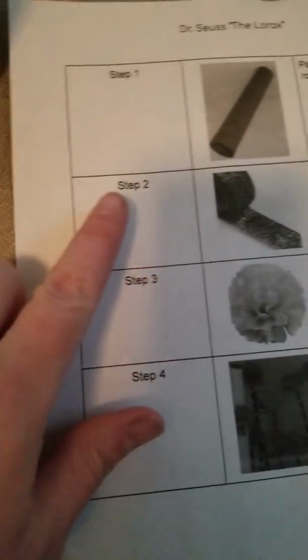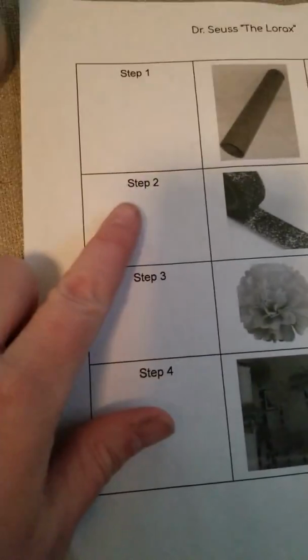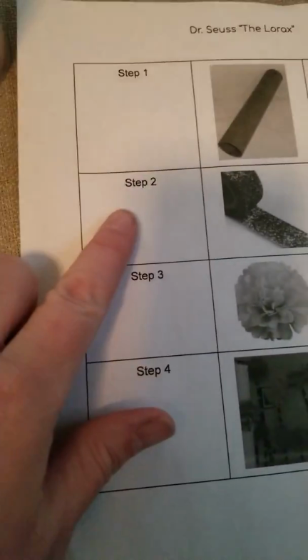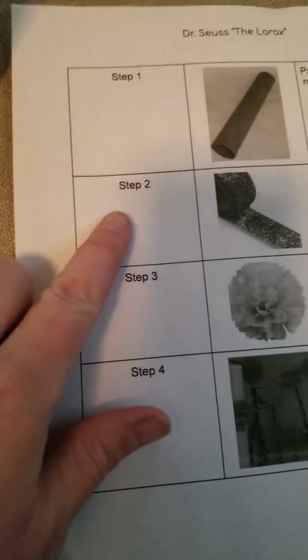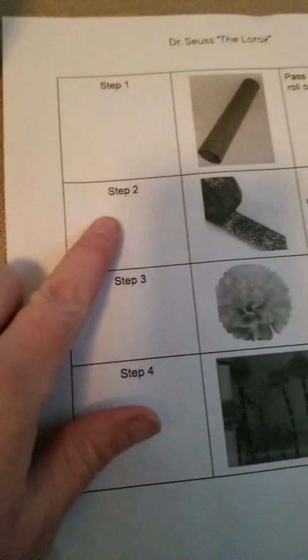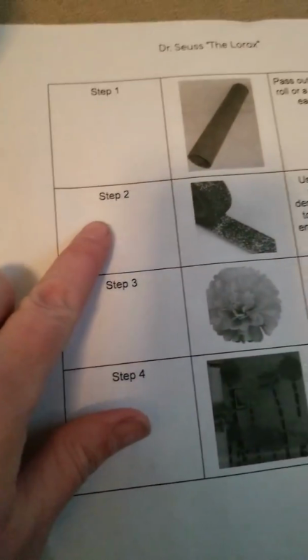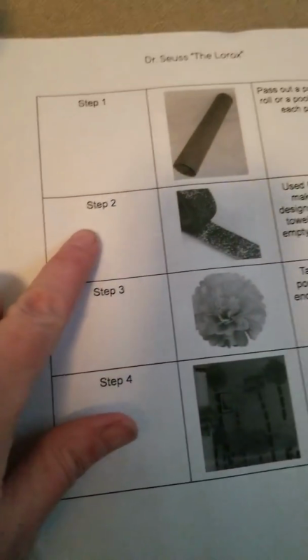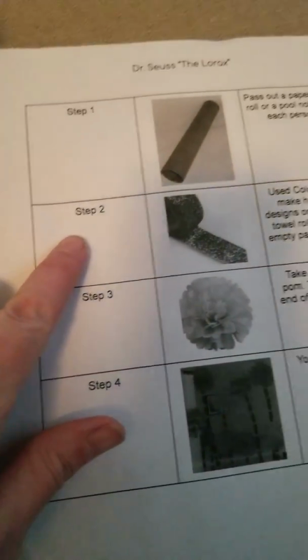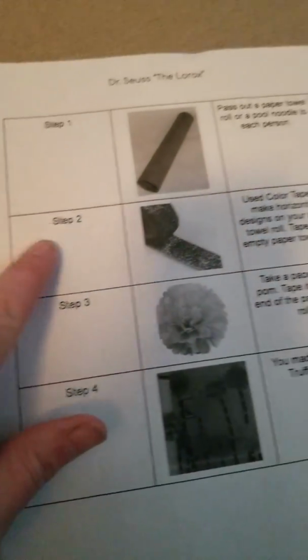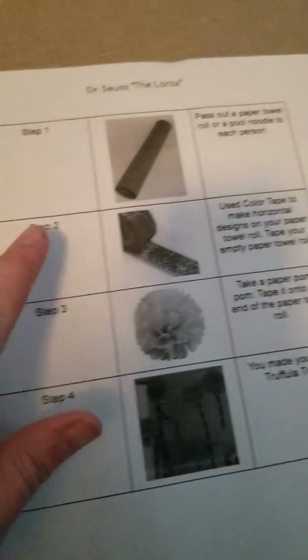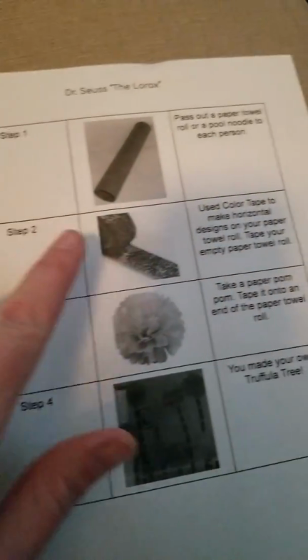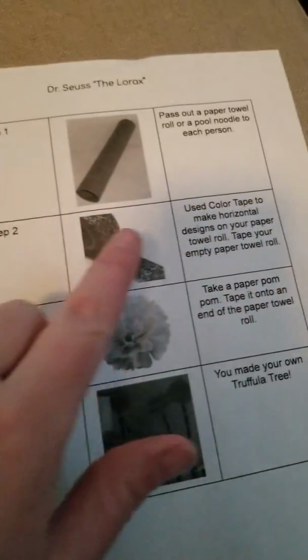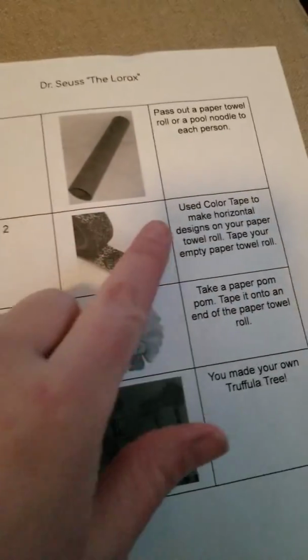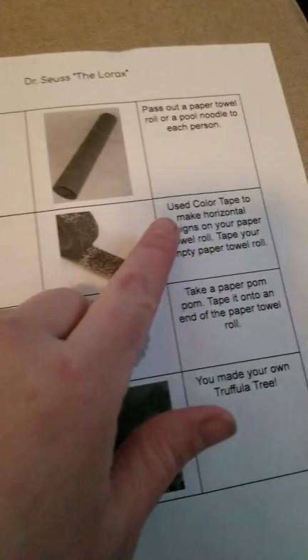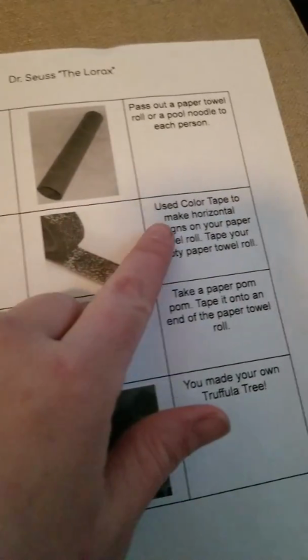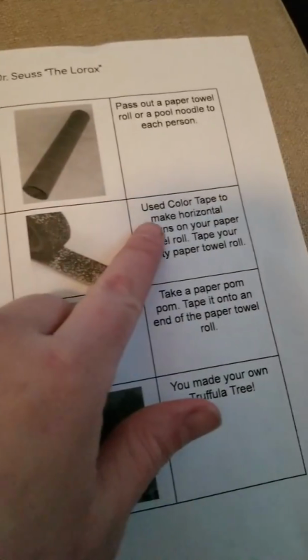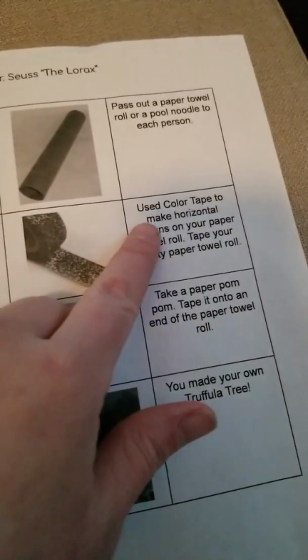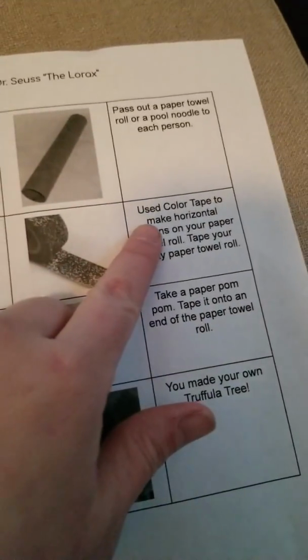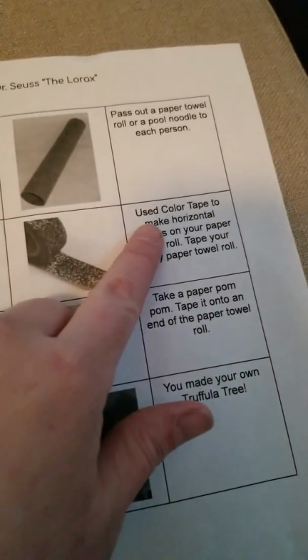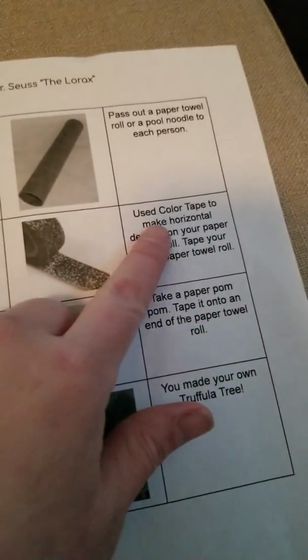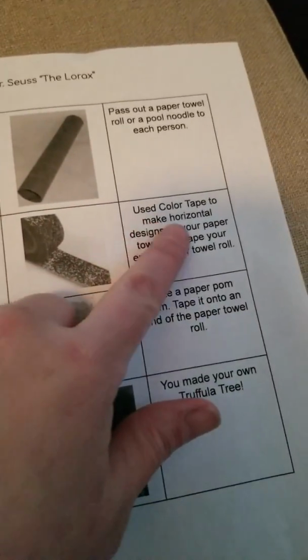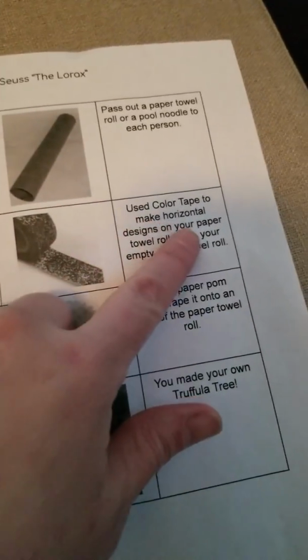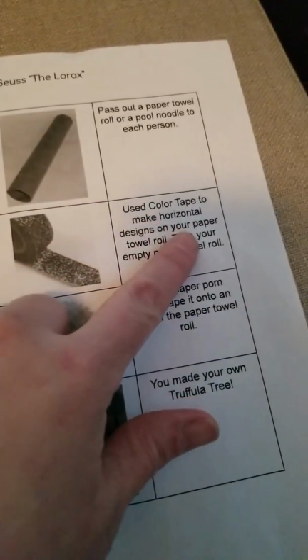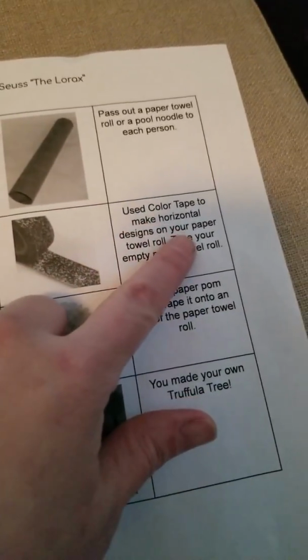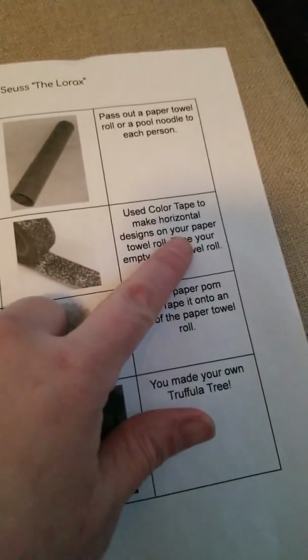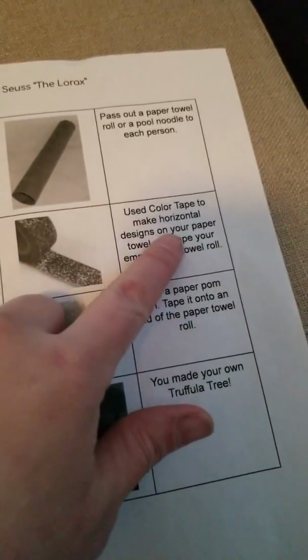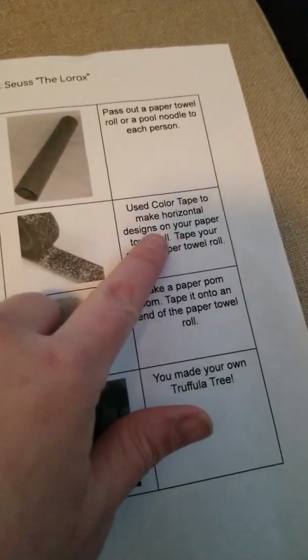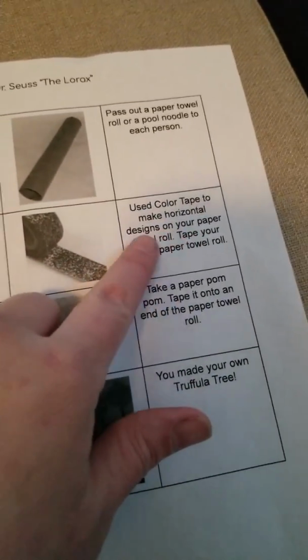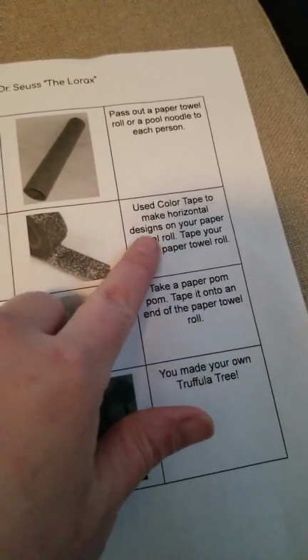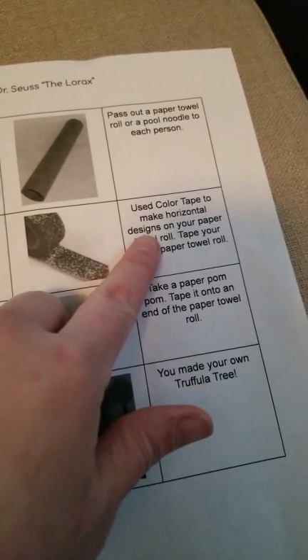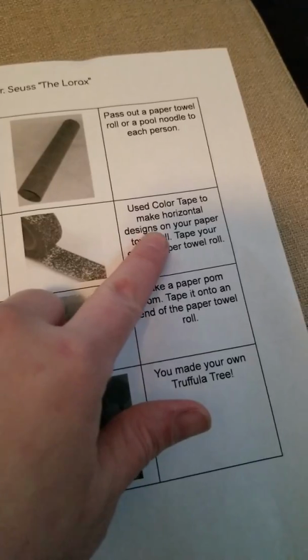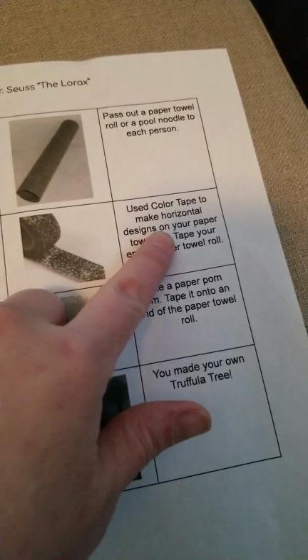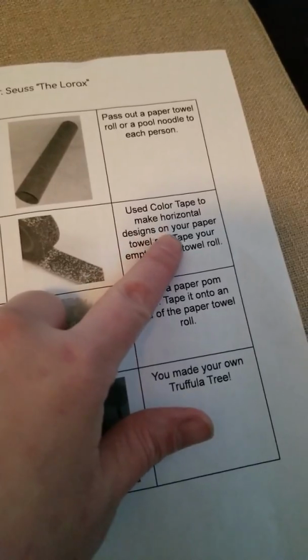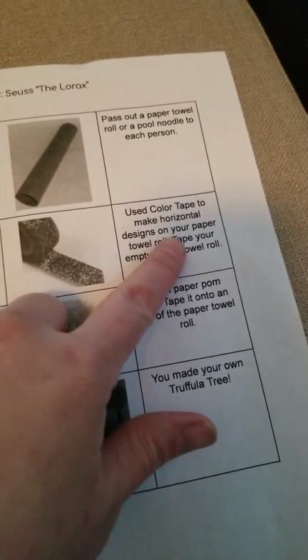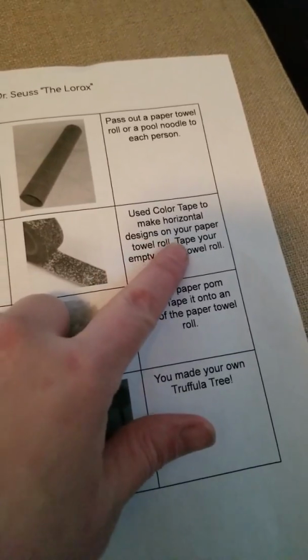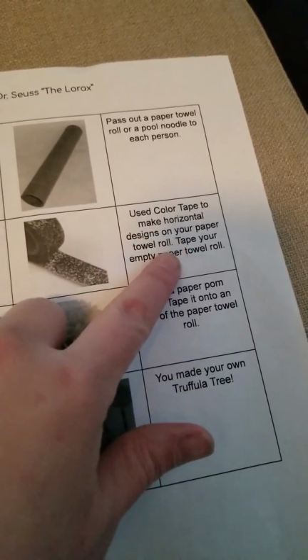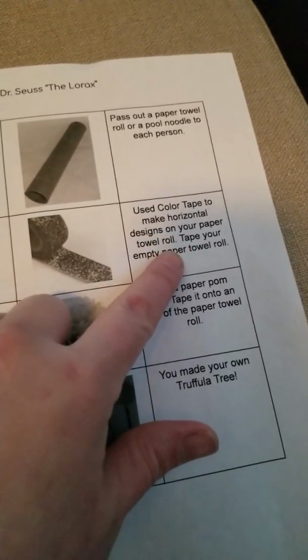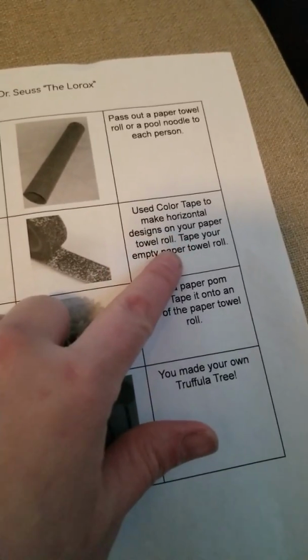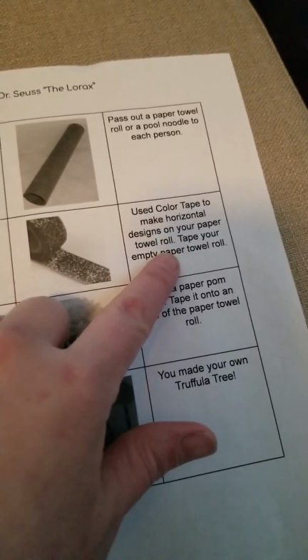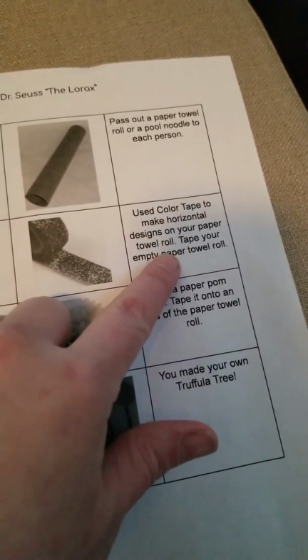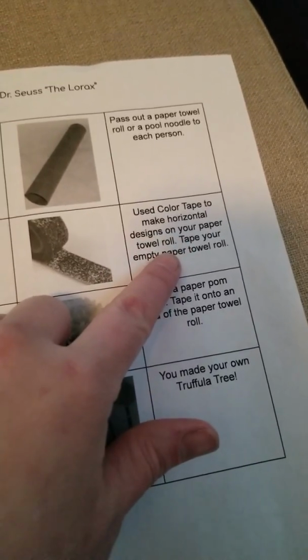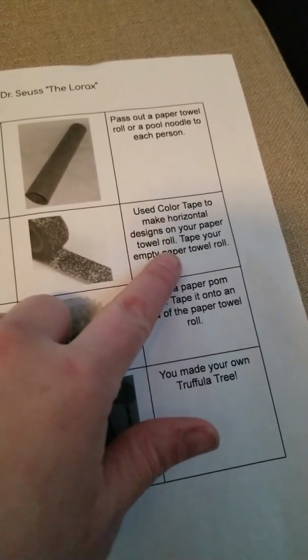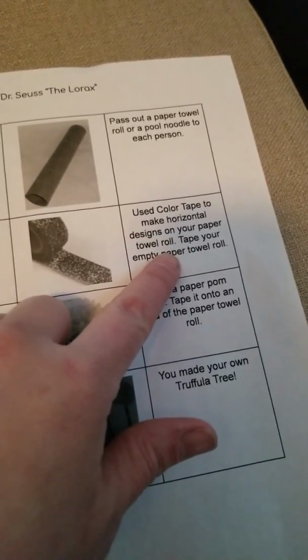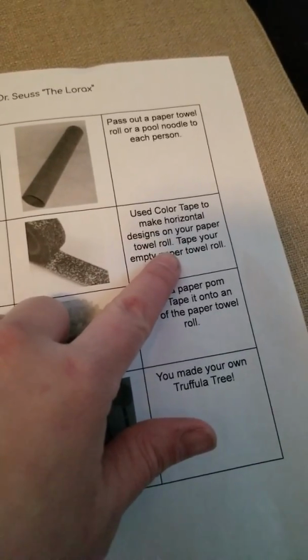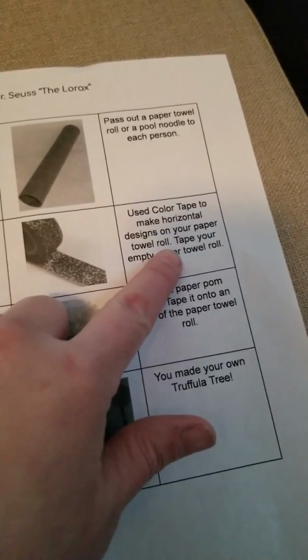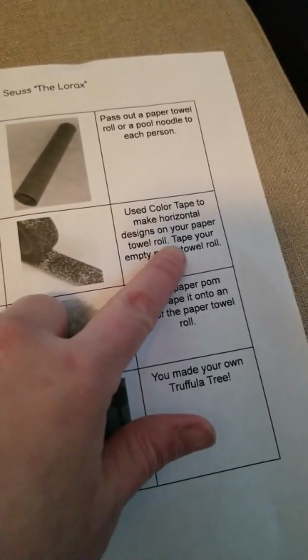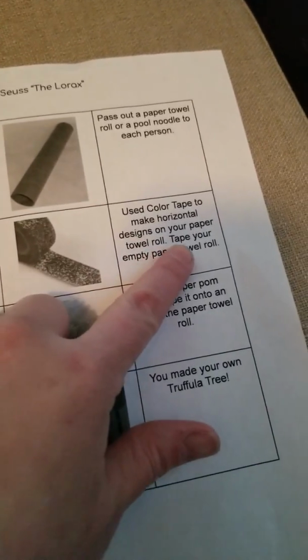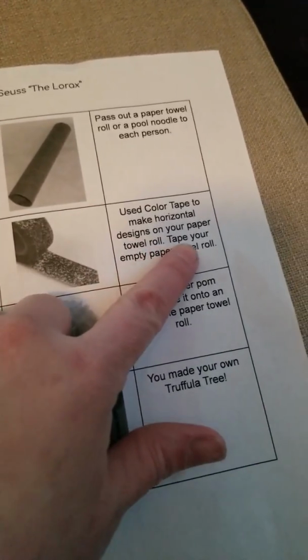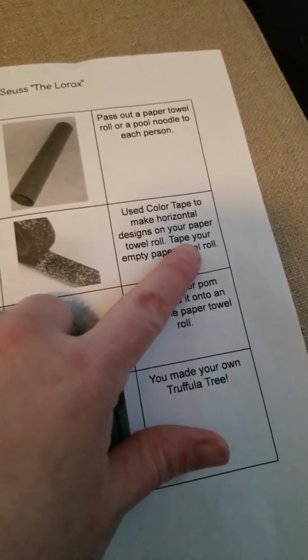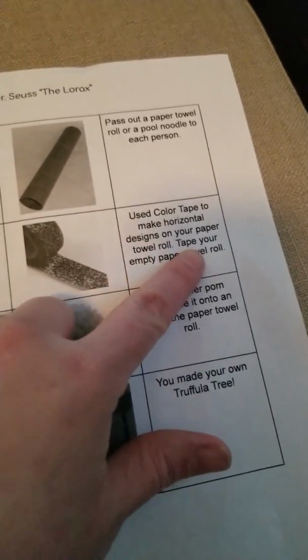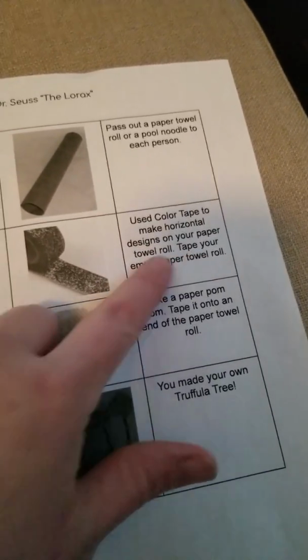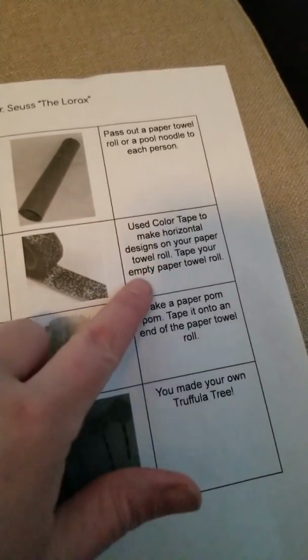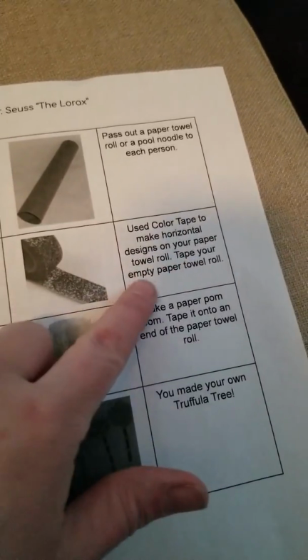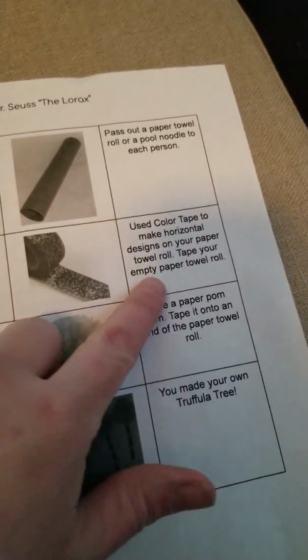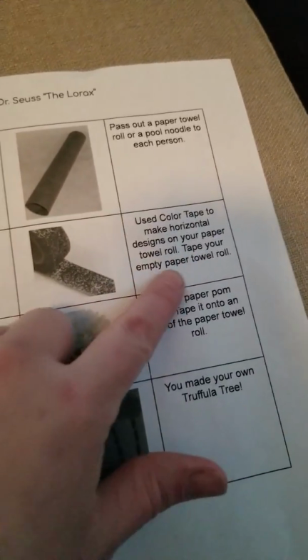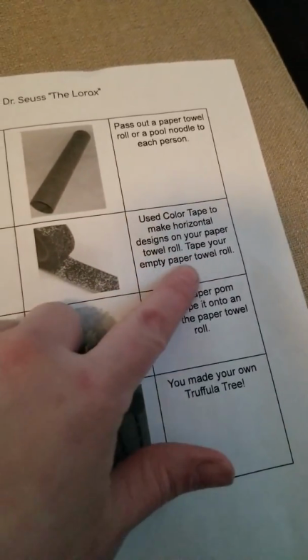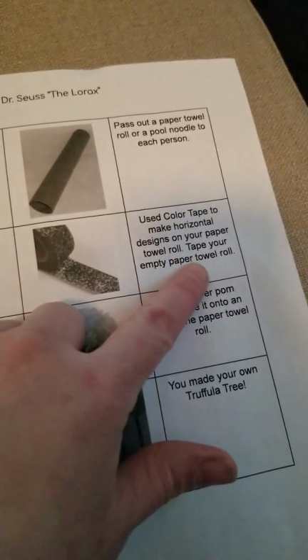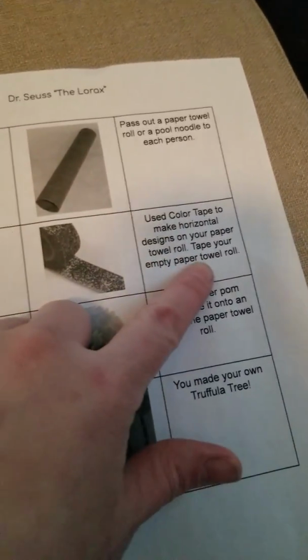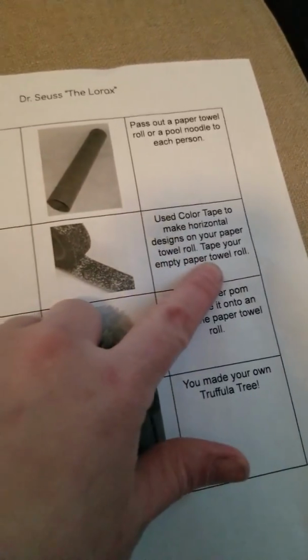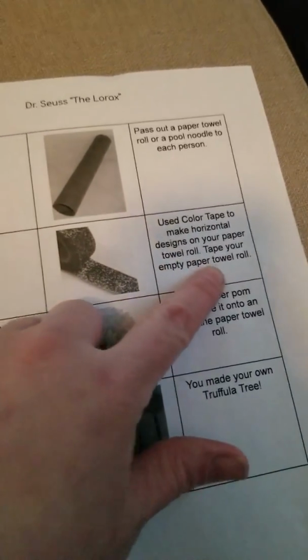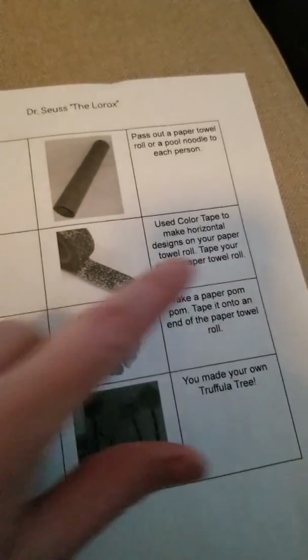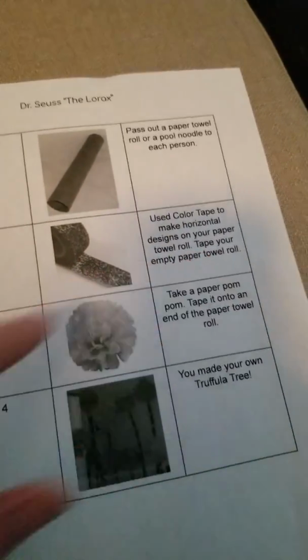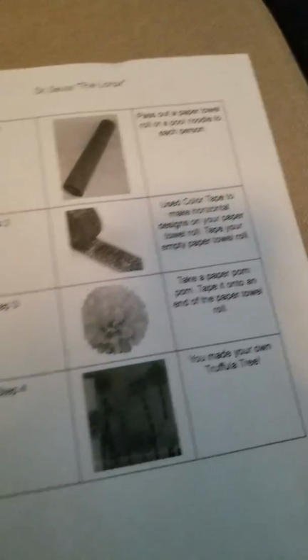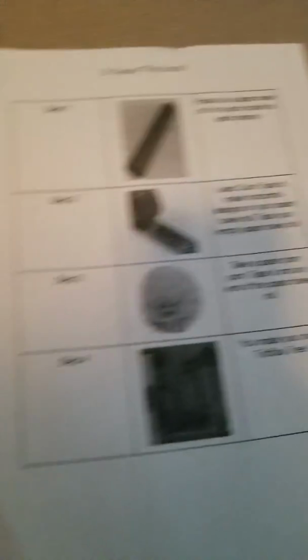Step two: use colored tape to make horizontal designs on your paper towel roll. Tape your empty paper towel roll.